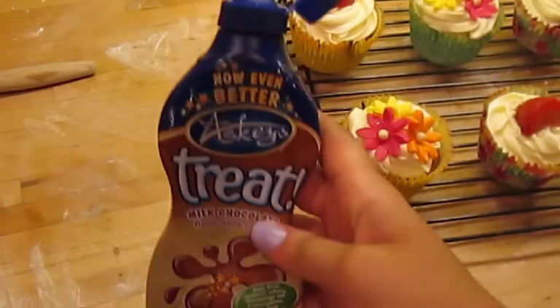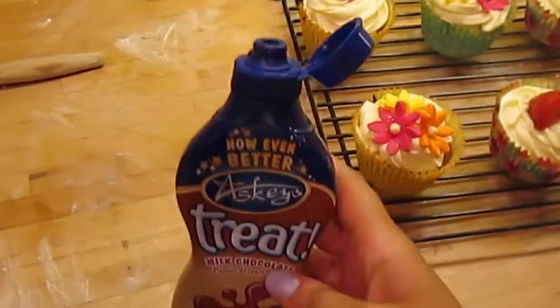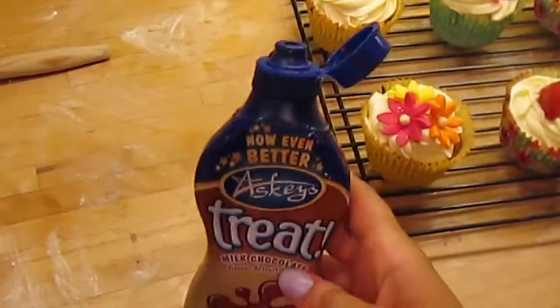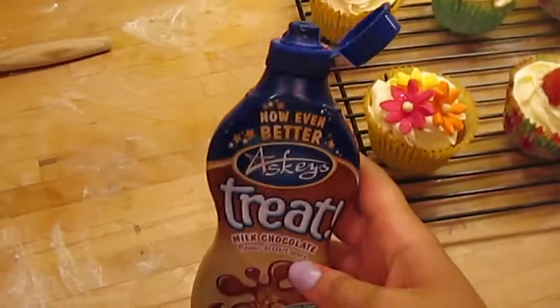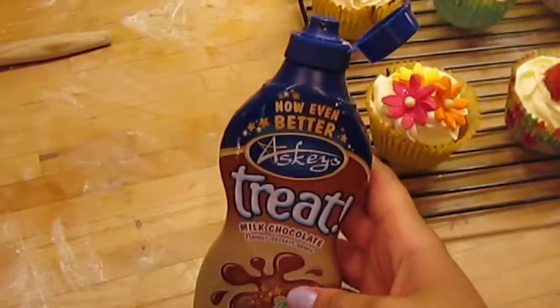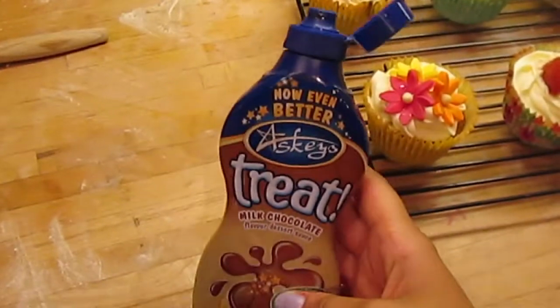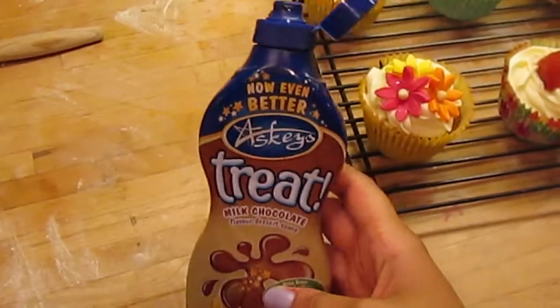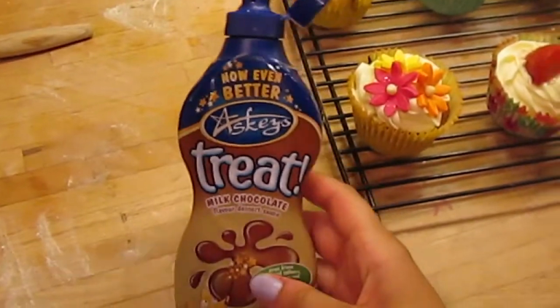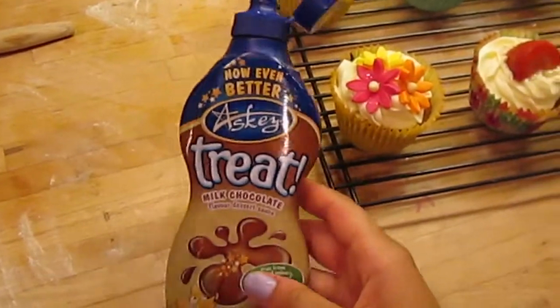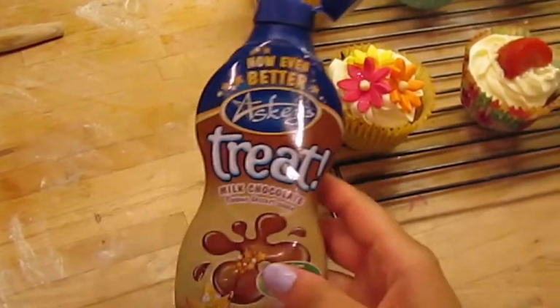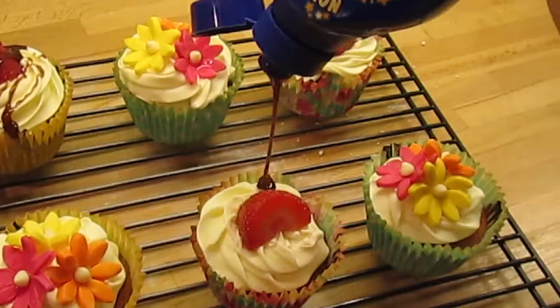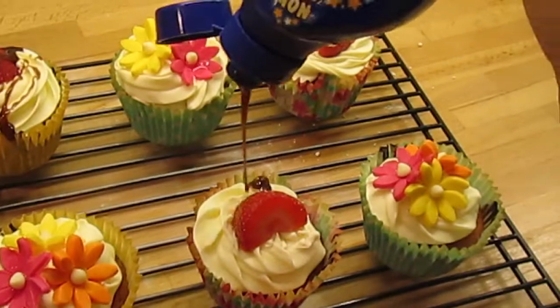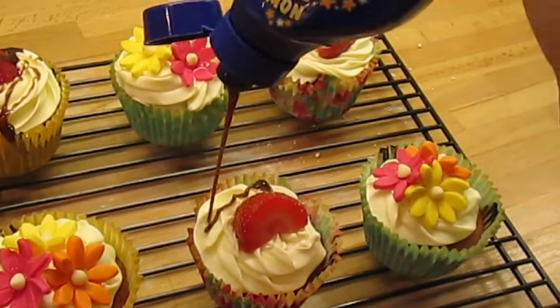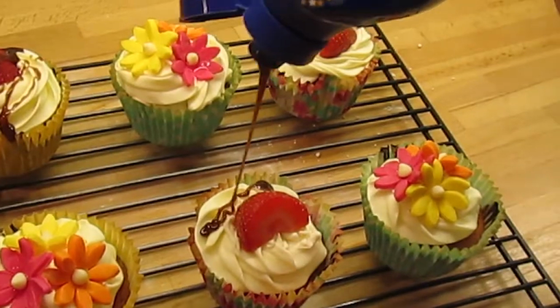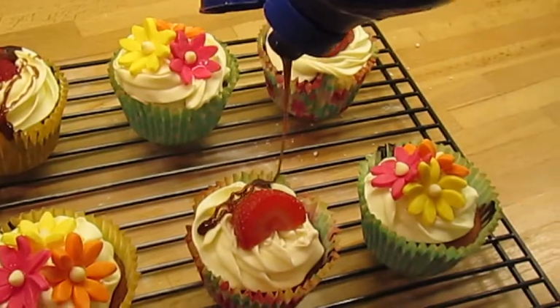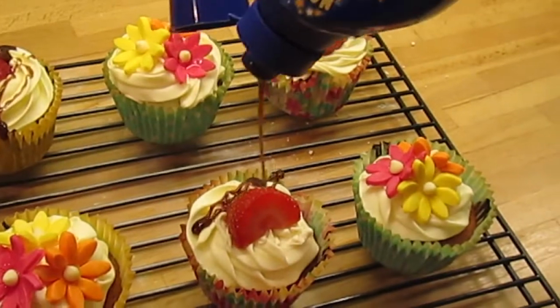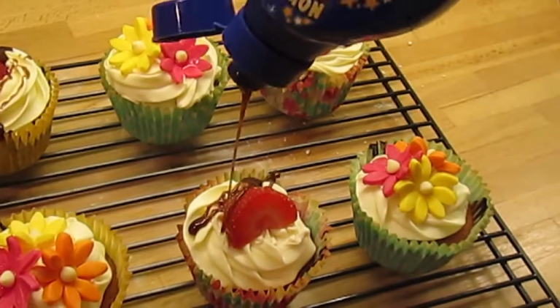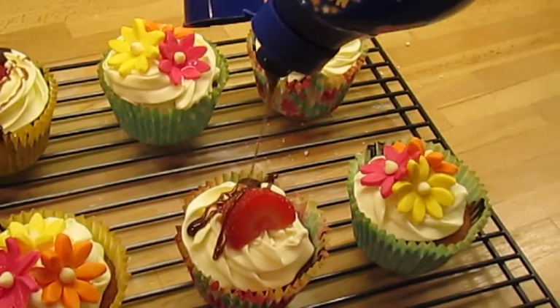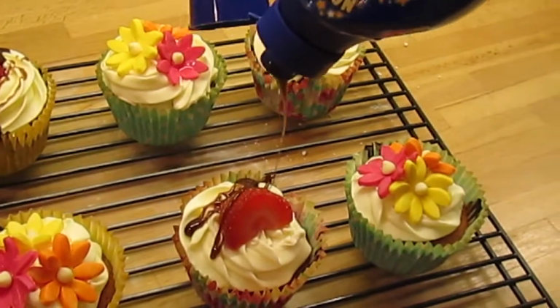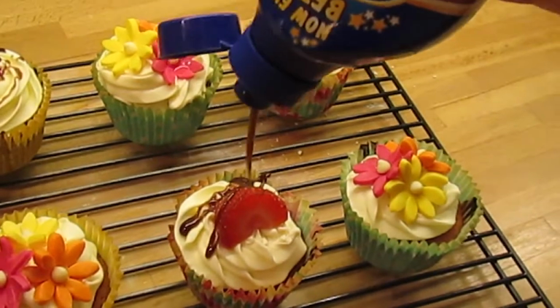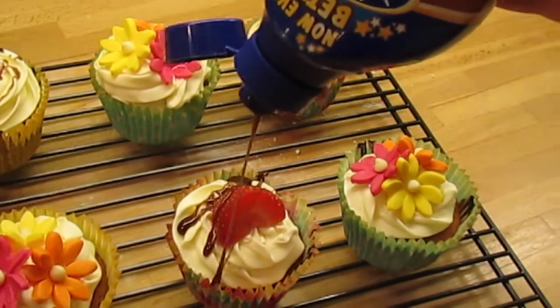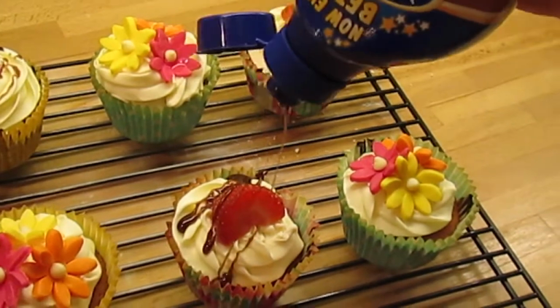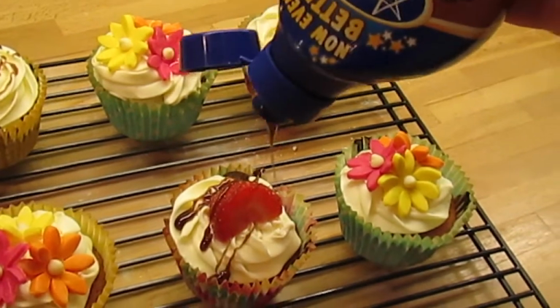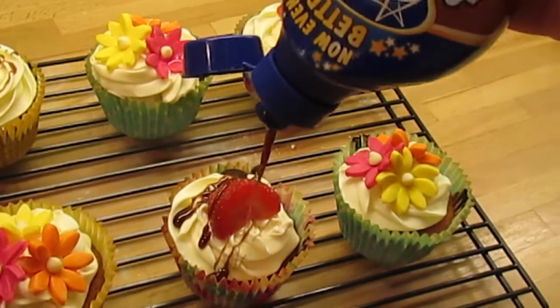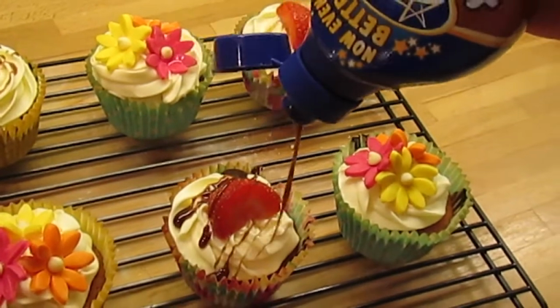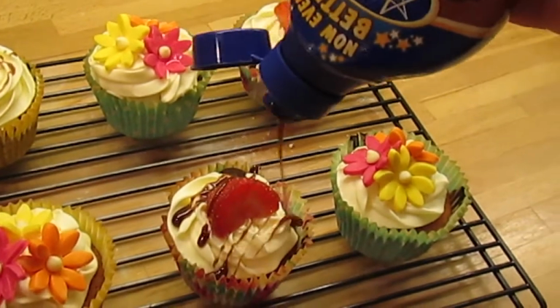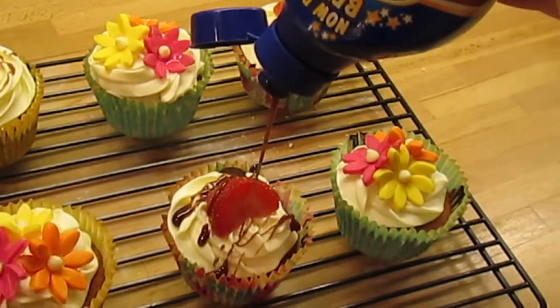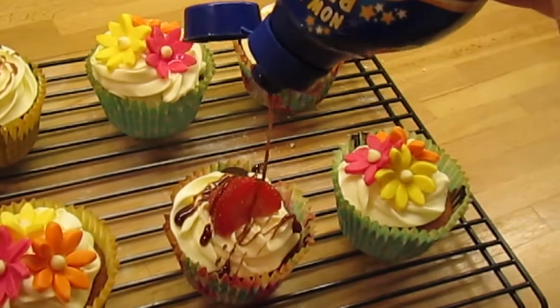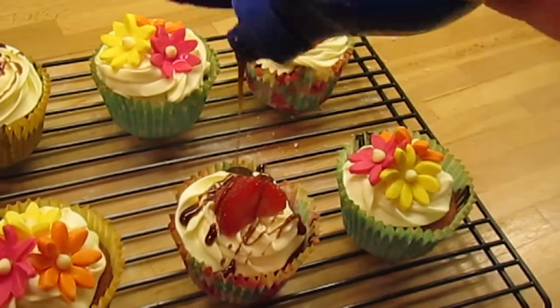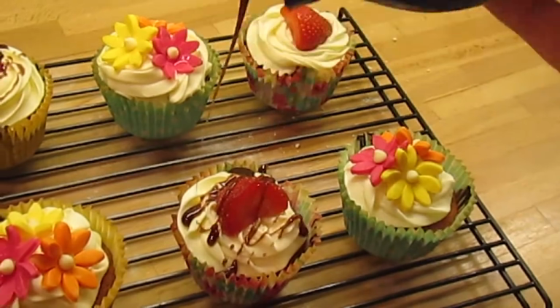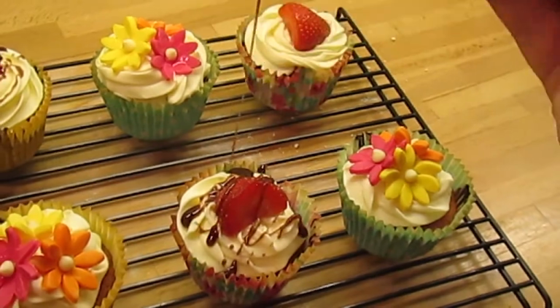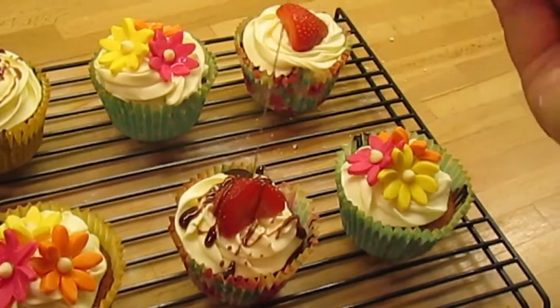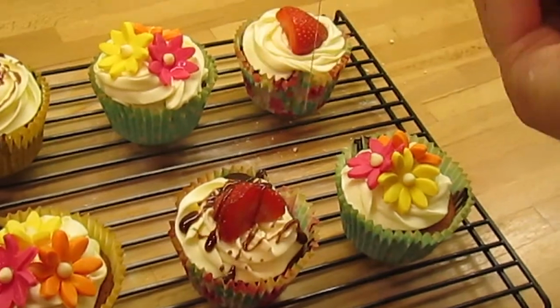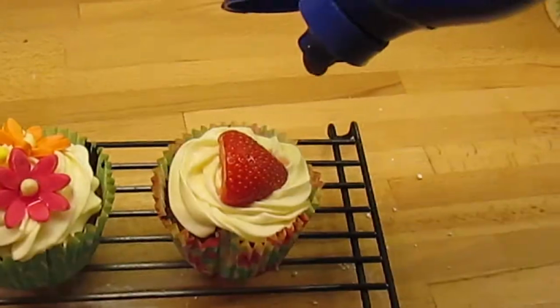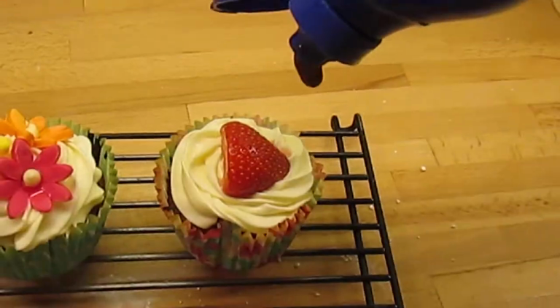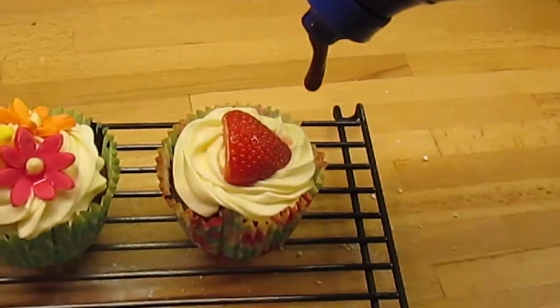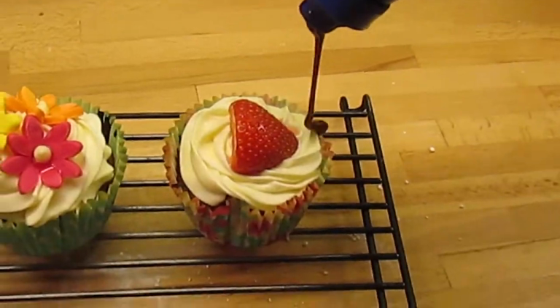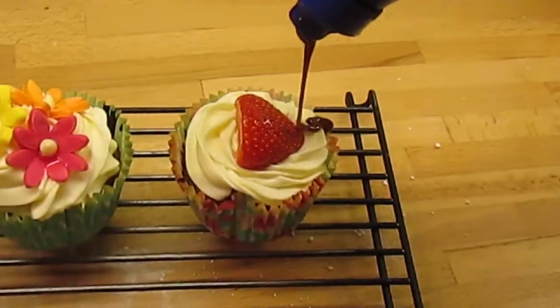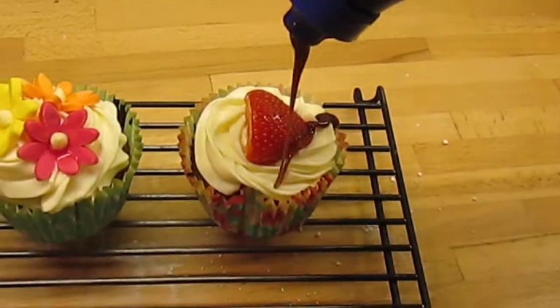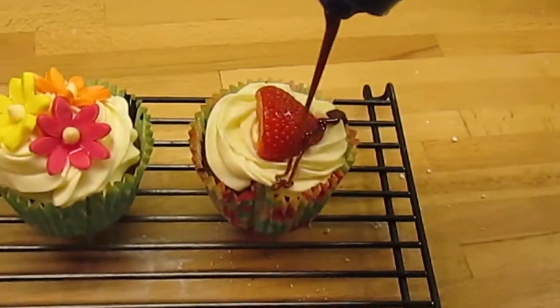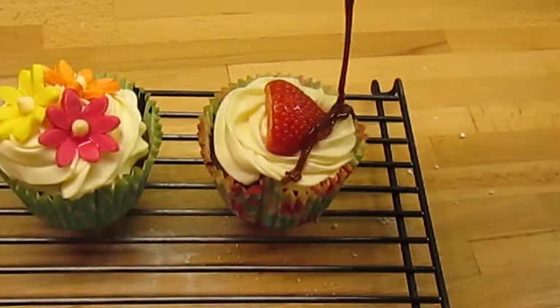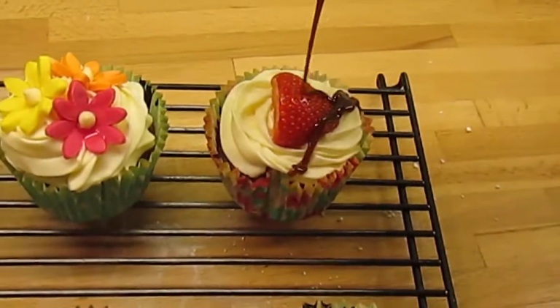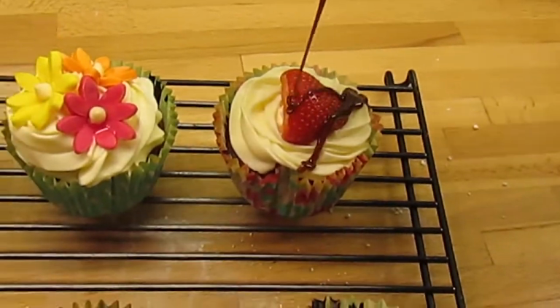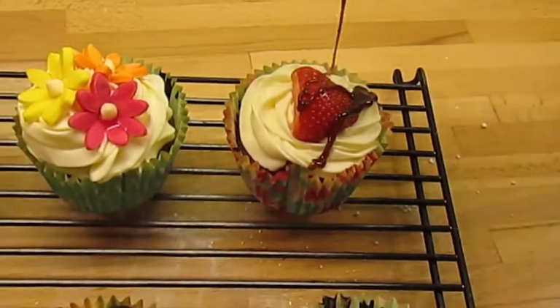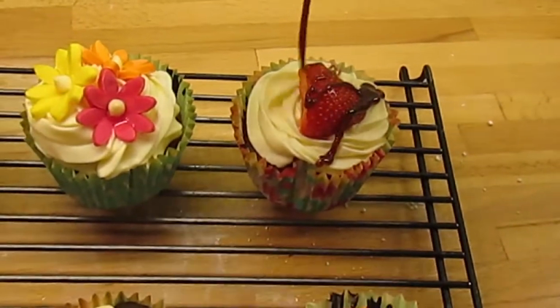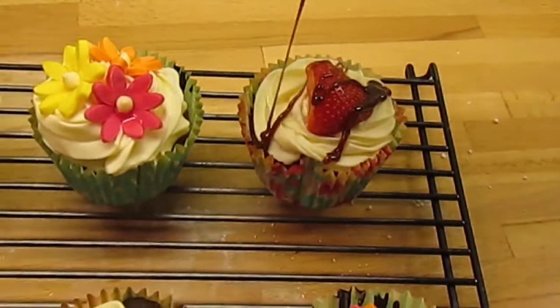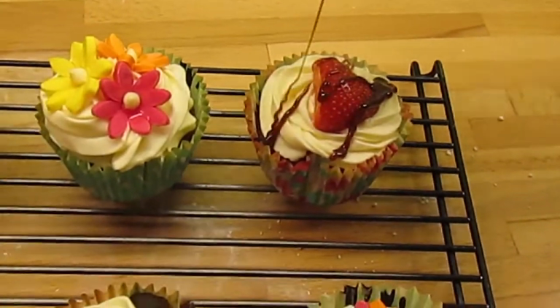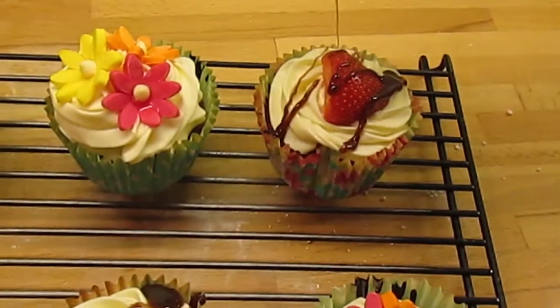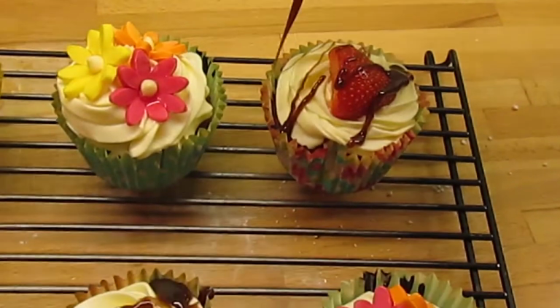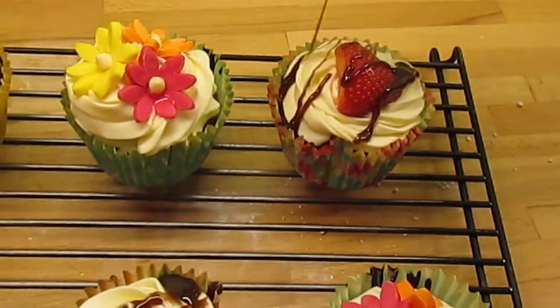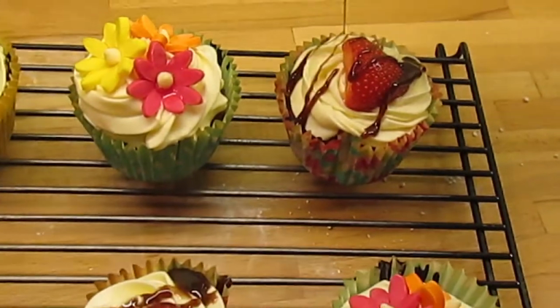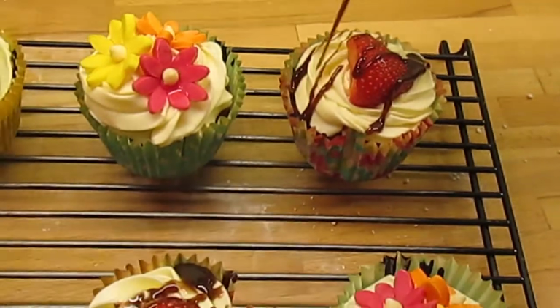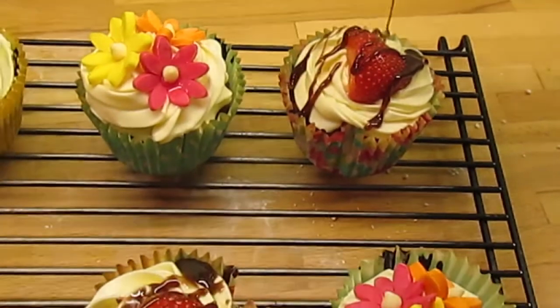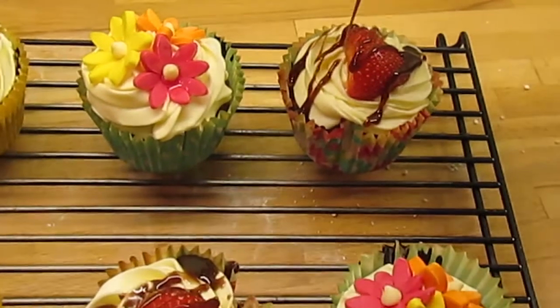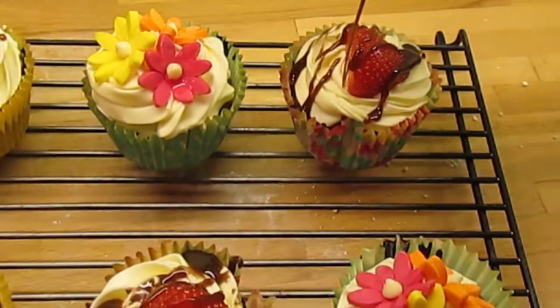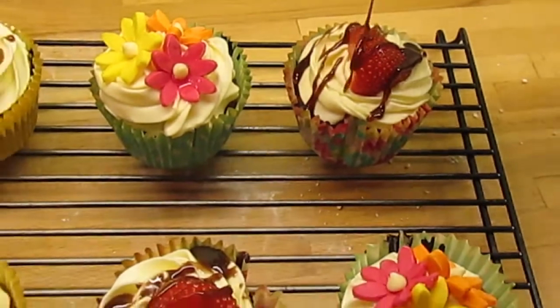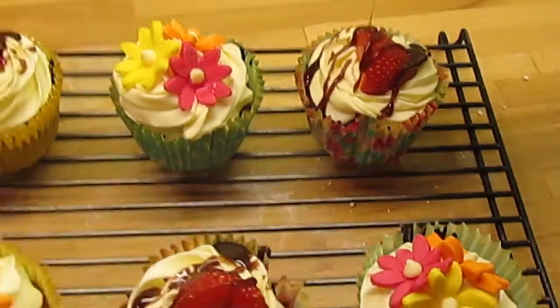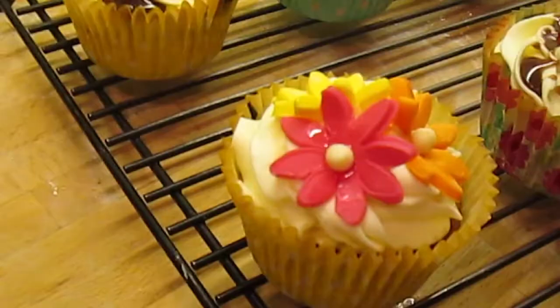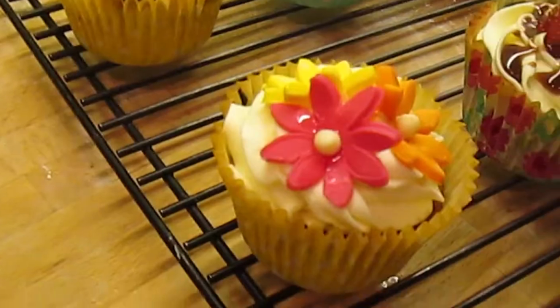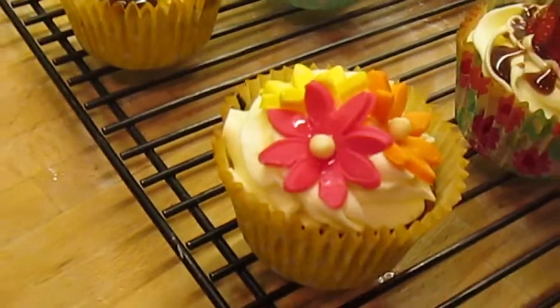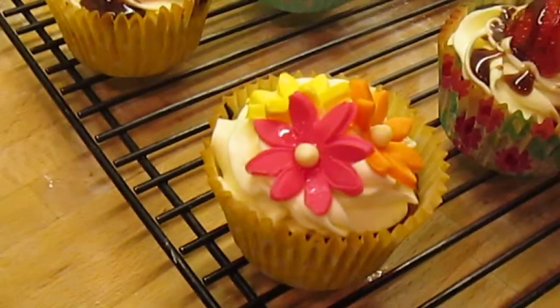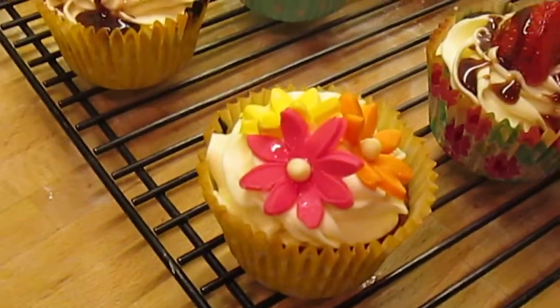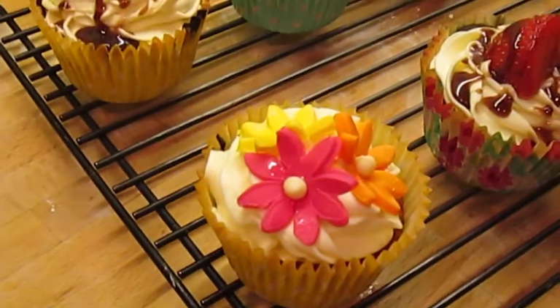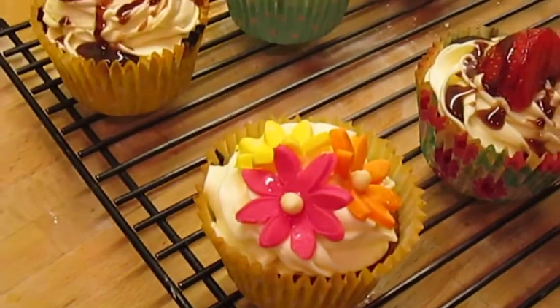I'm also going to take some treat chocolate sauce to just drizzle over the ones with strawberries on them, because who doesn't love strawberries with chocolate?